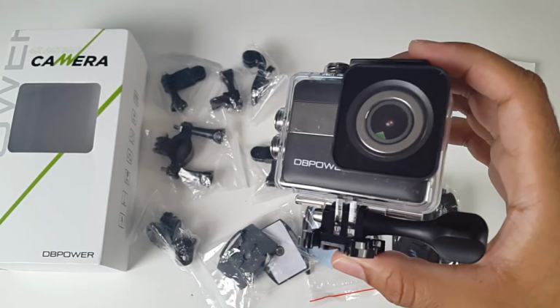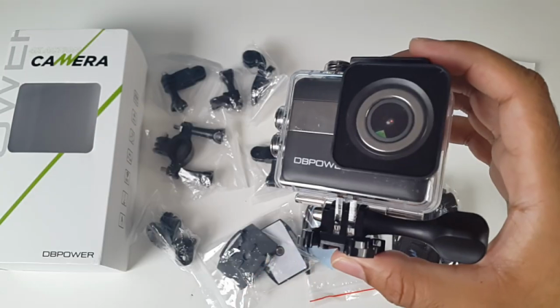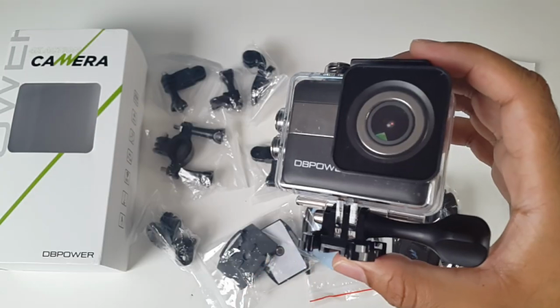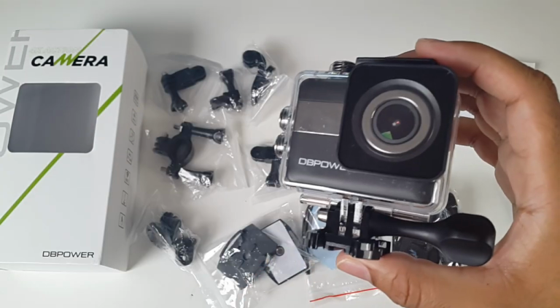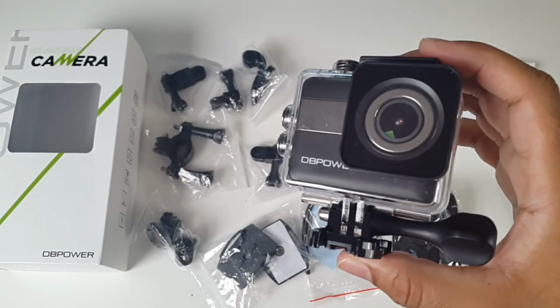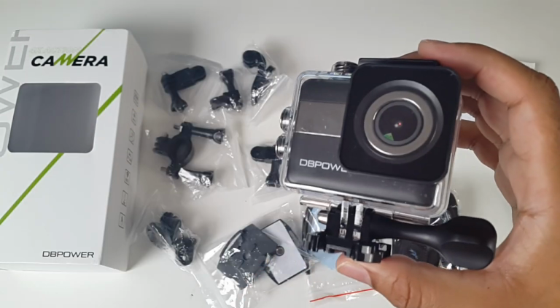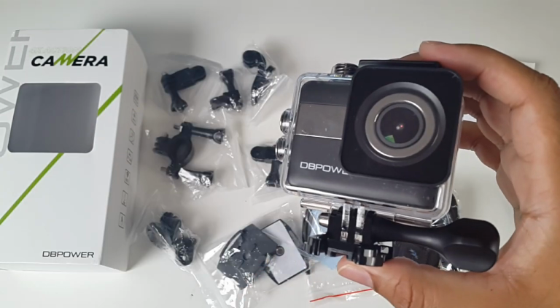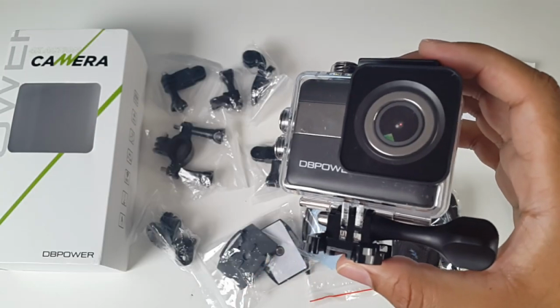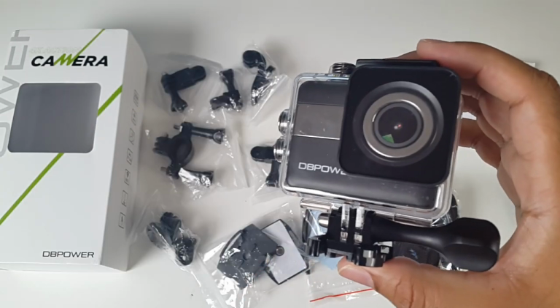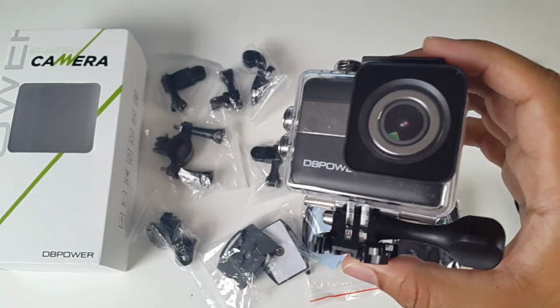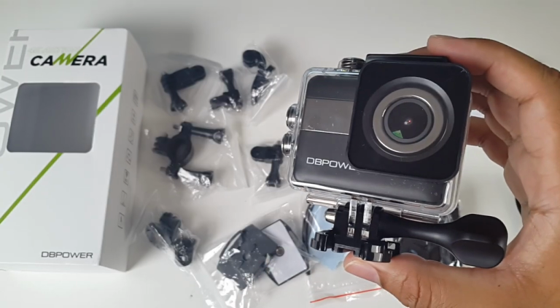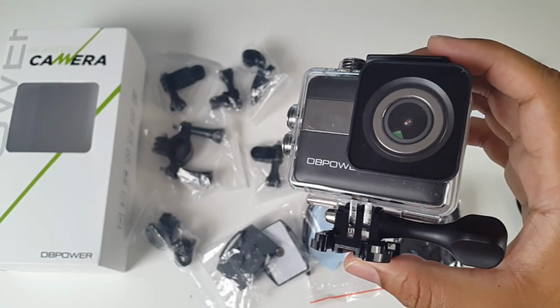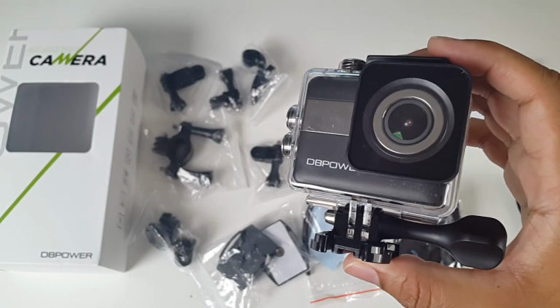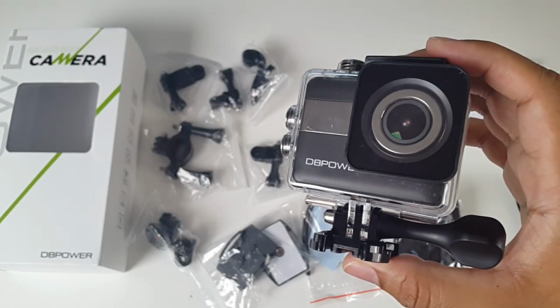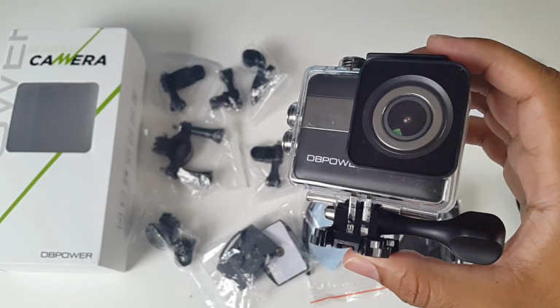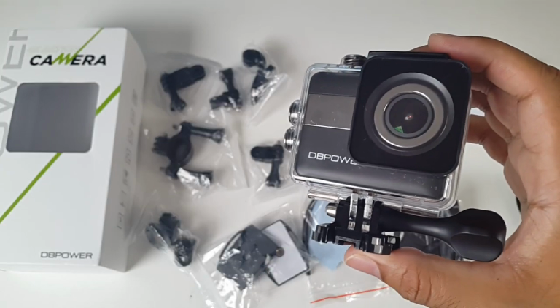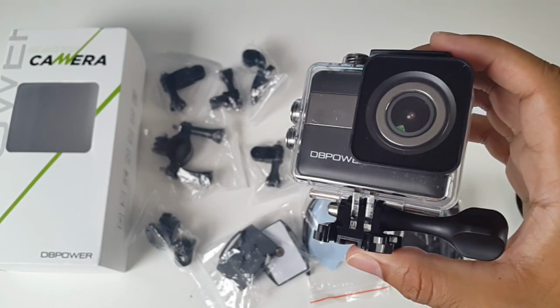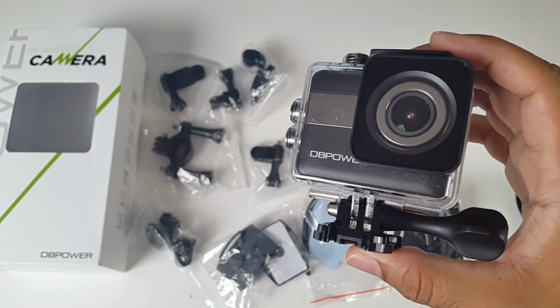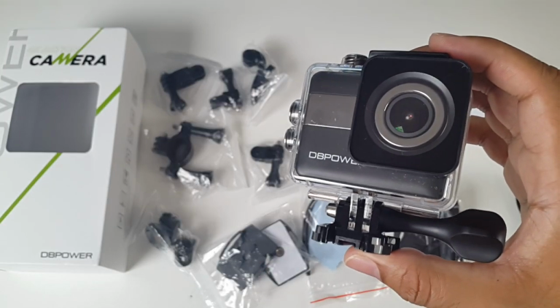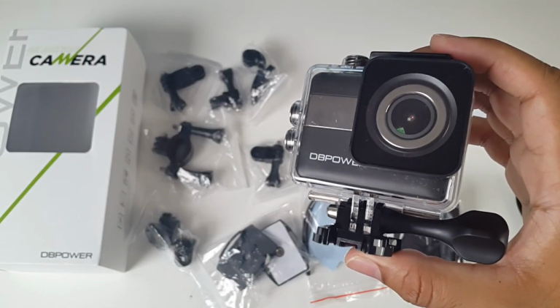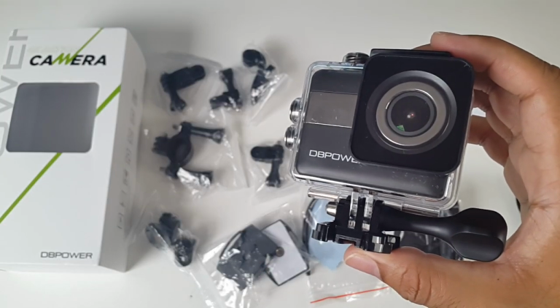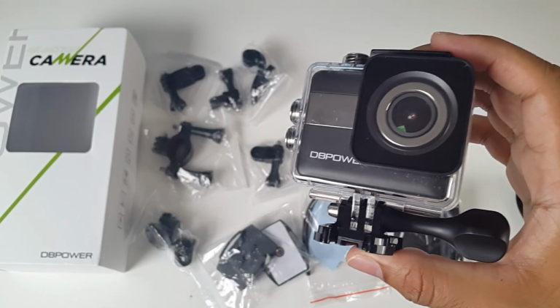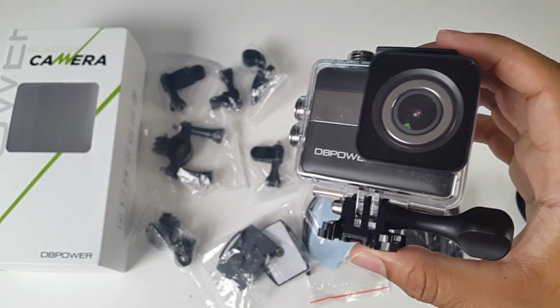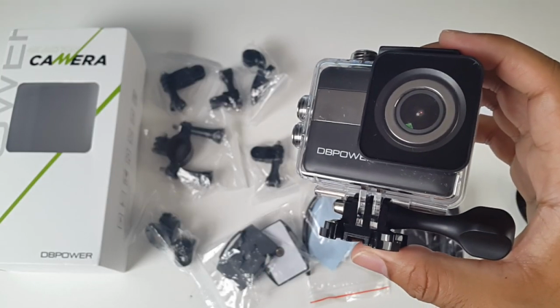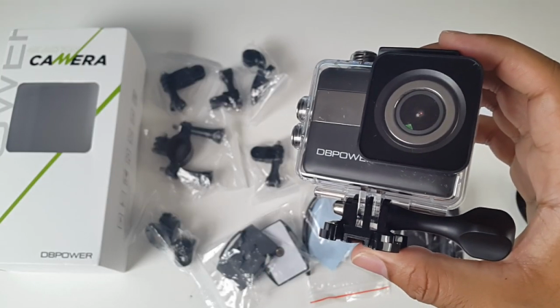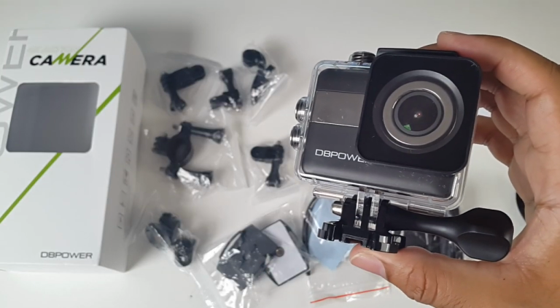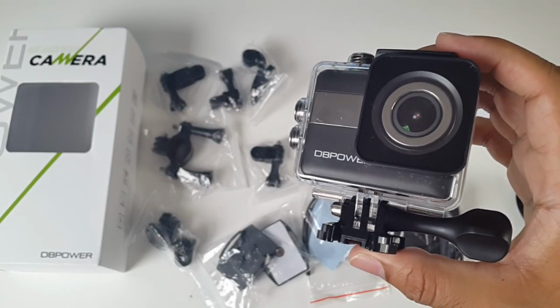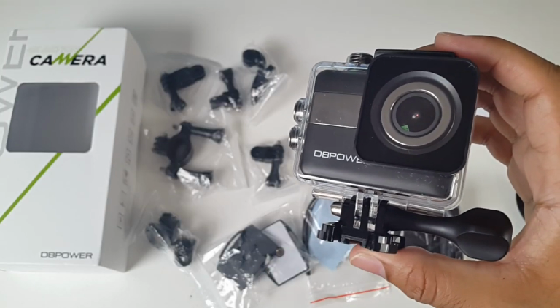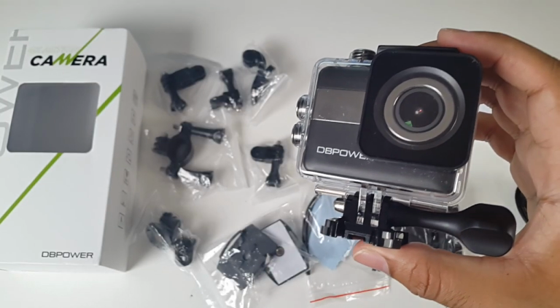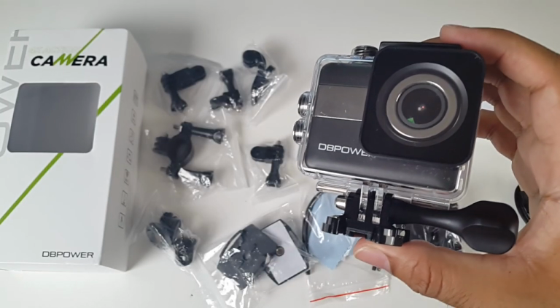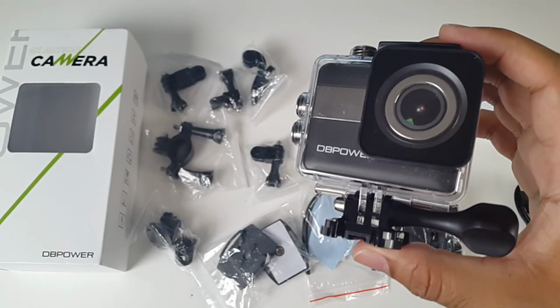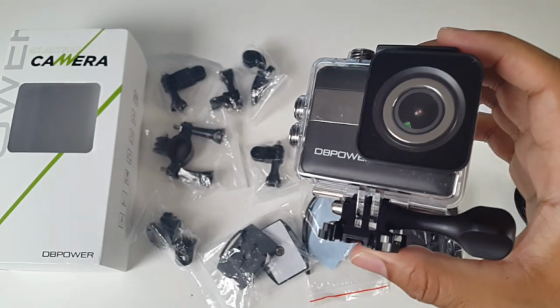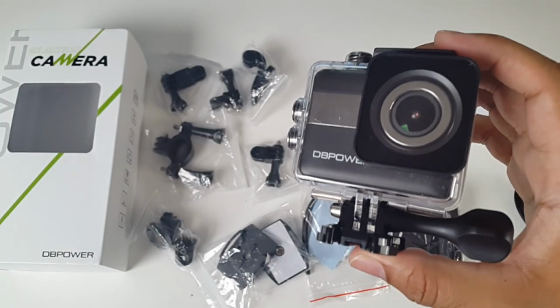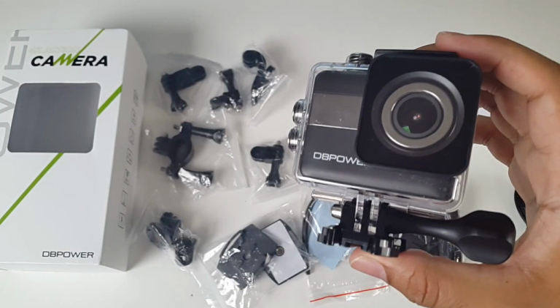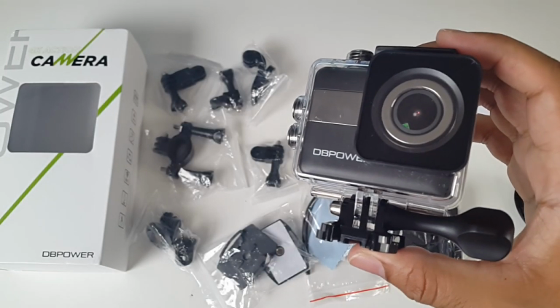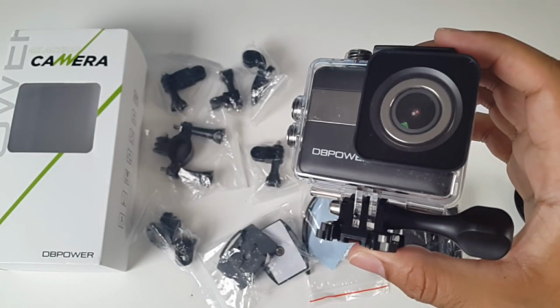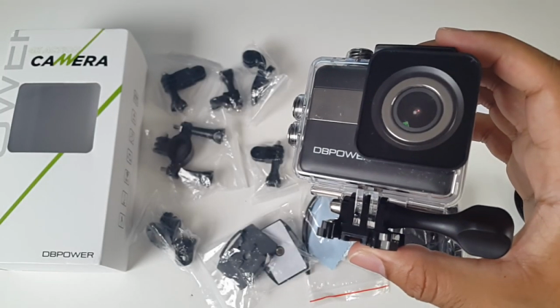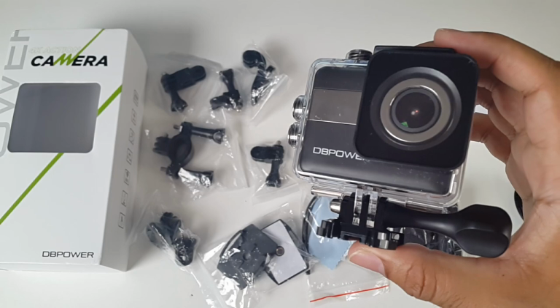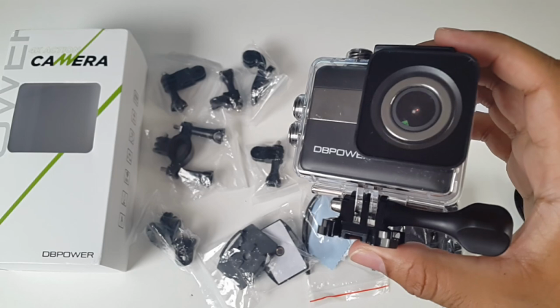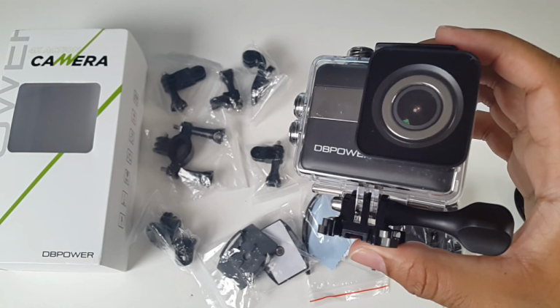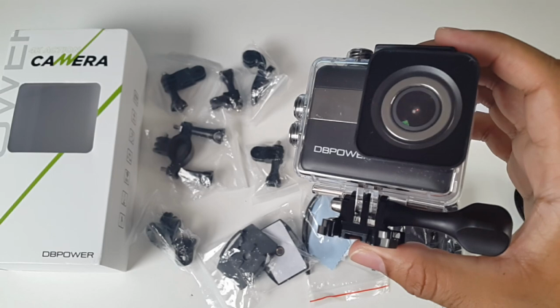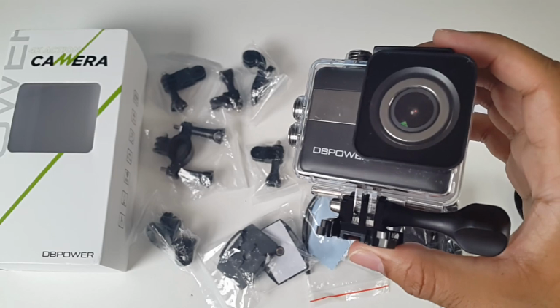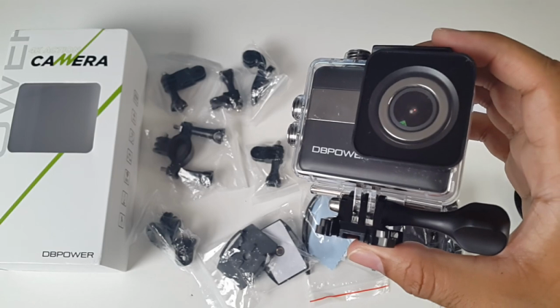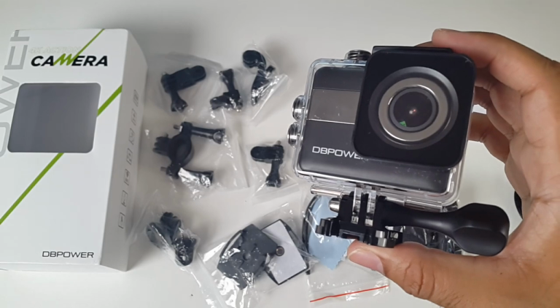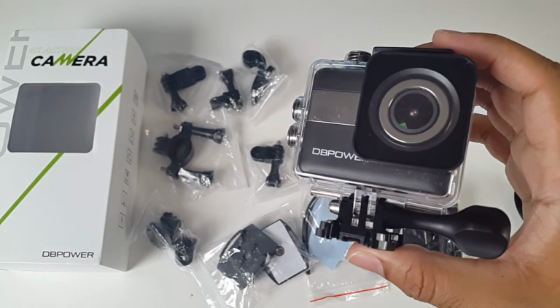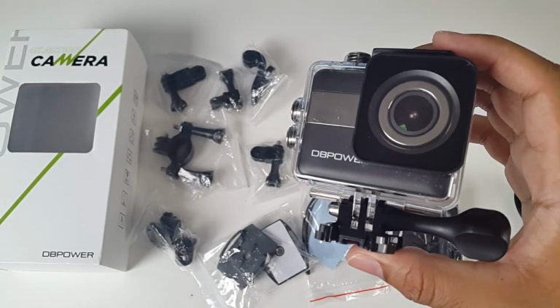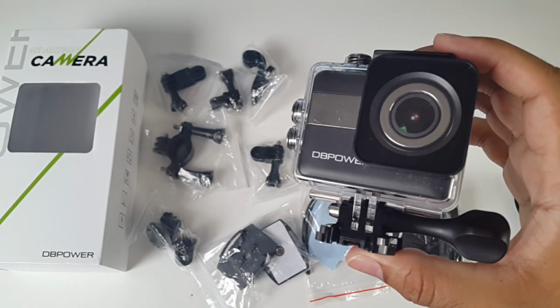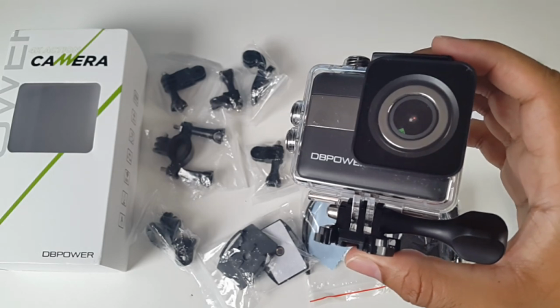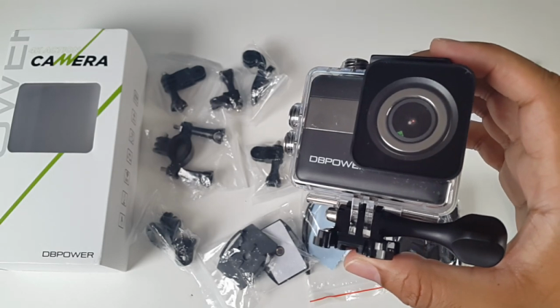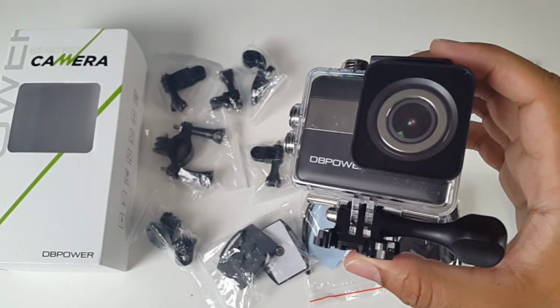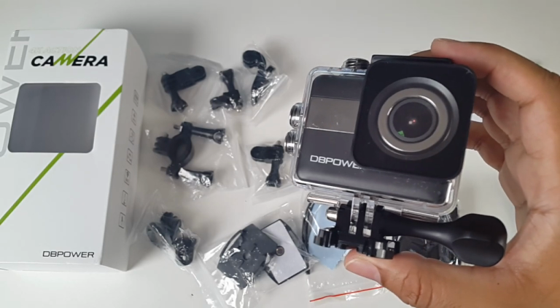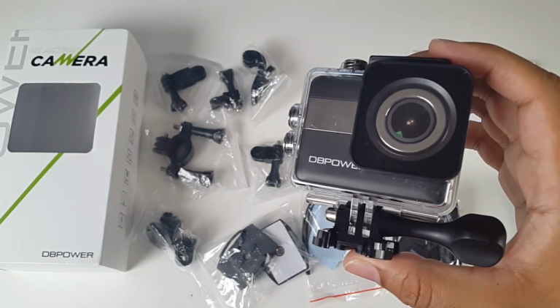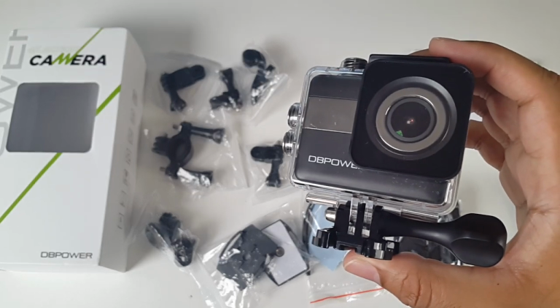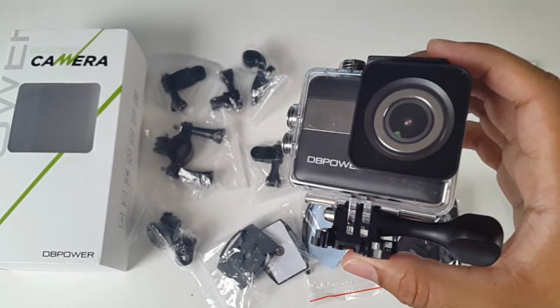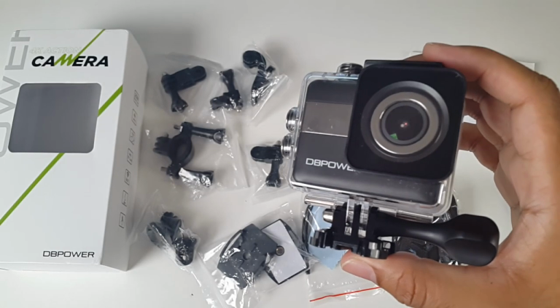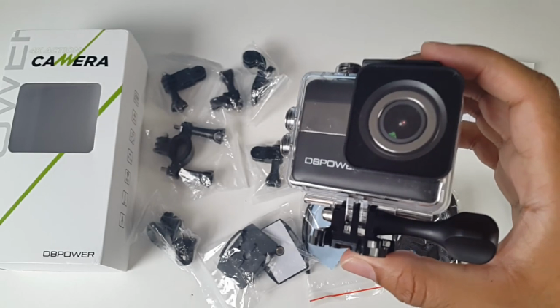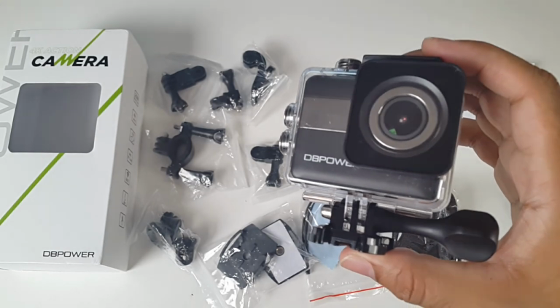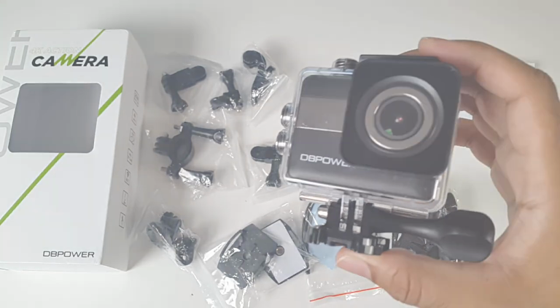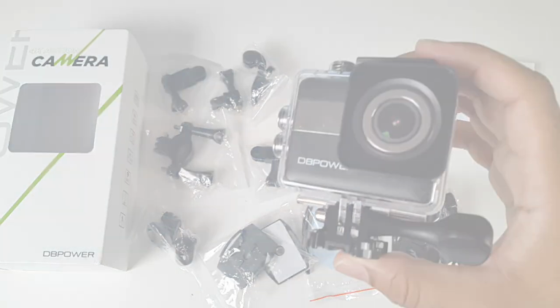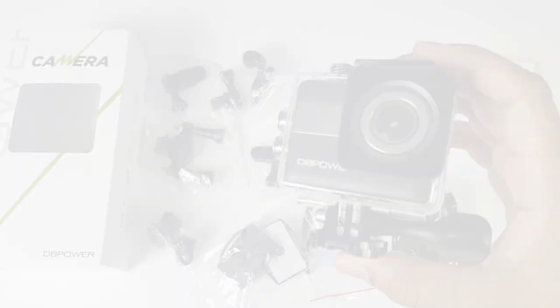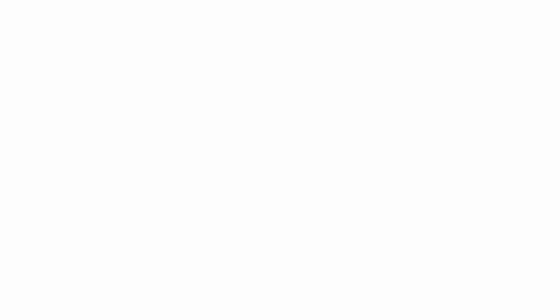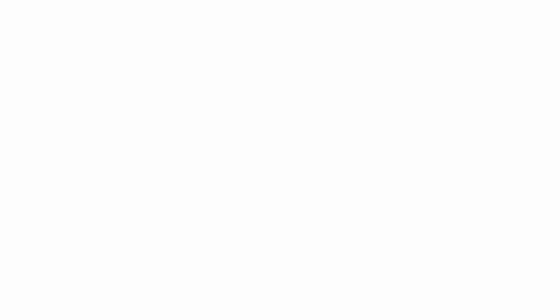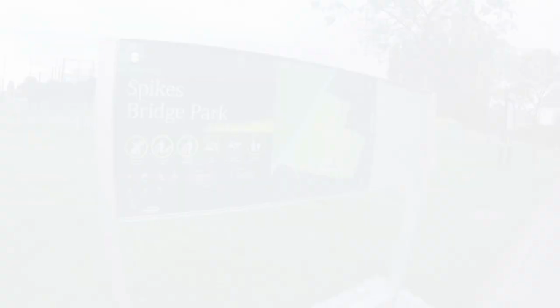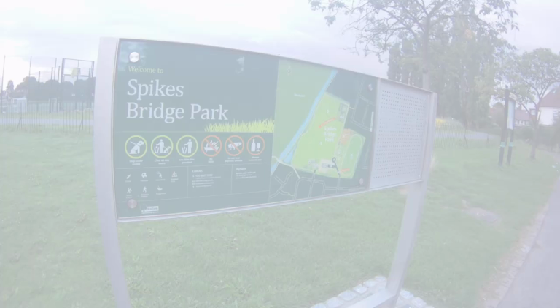I now have the memory card loaded and the battery charged, so let's go take this for a spin and see how good it is. I'll be right back.